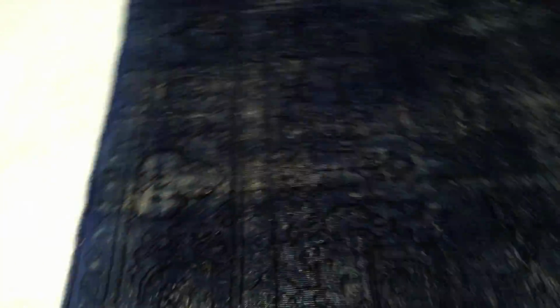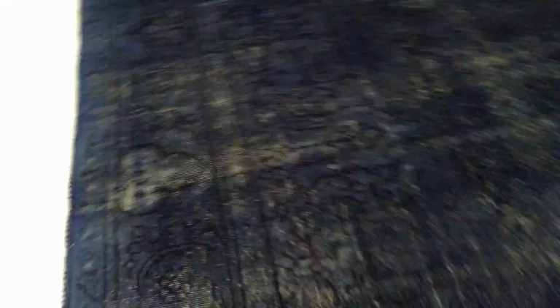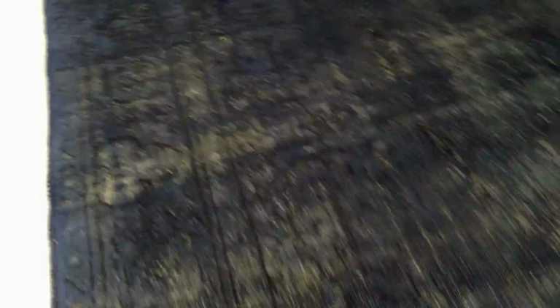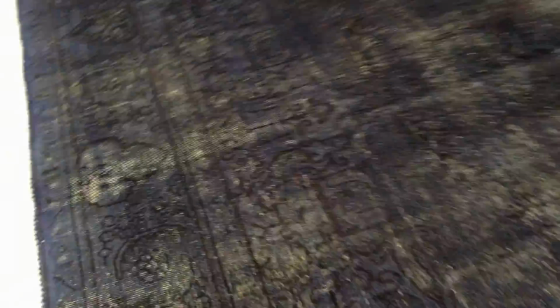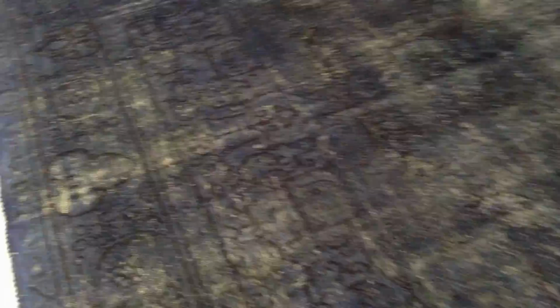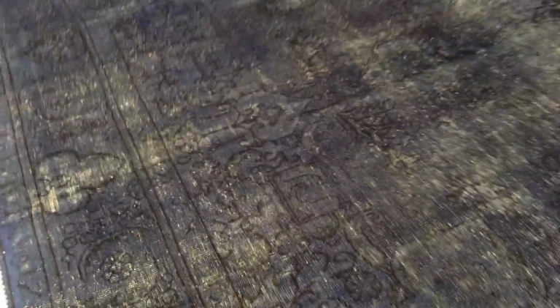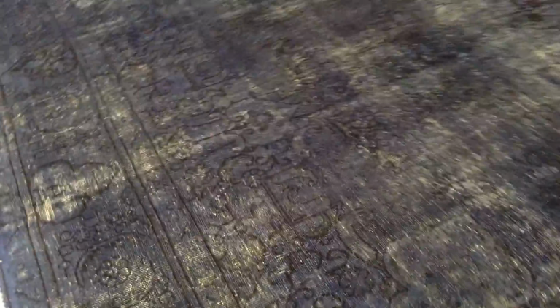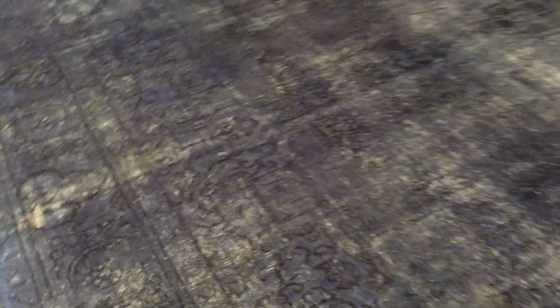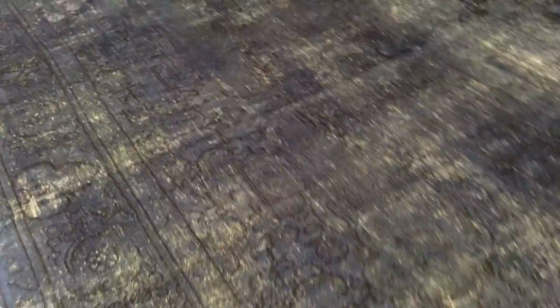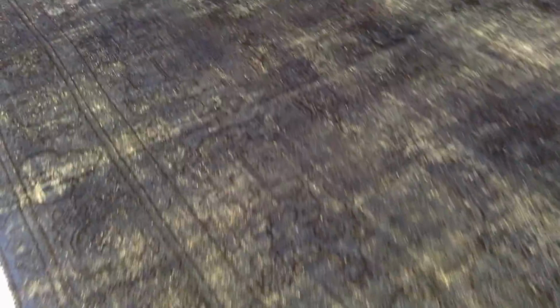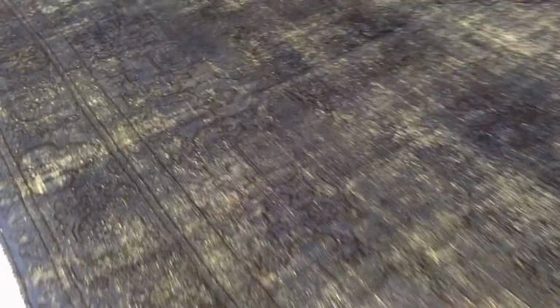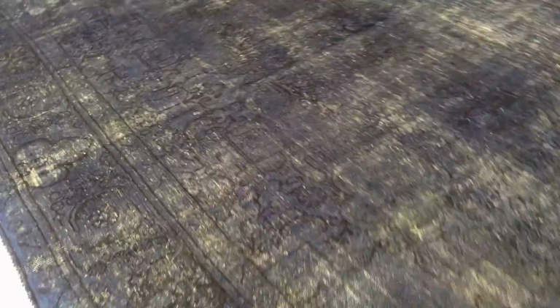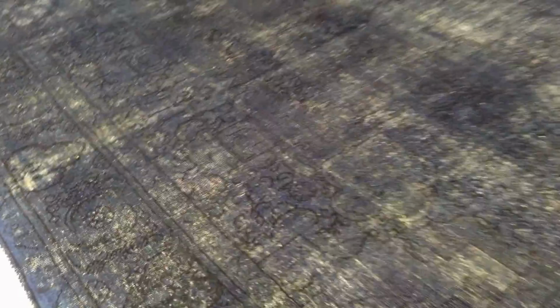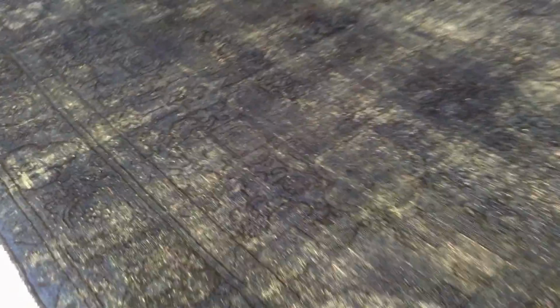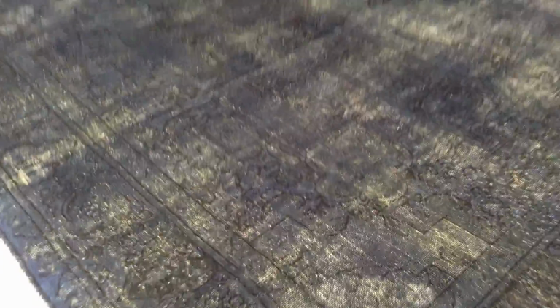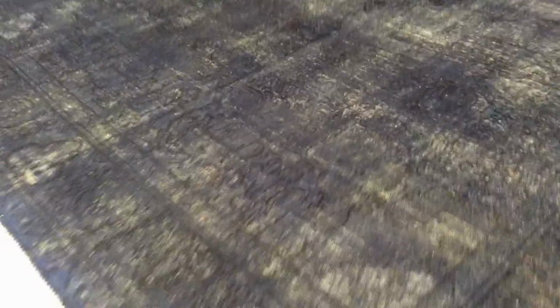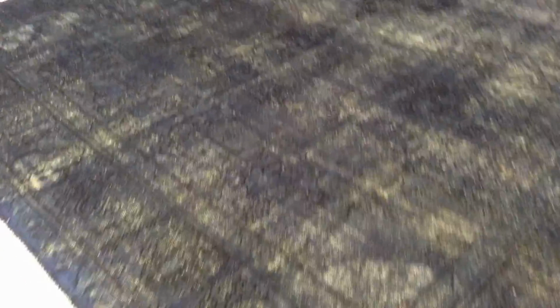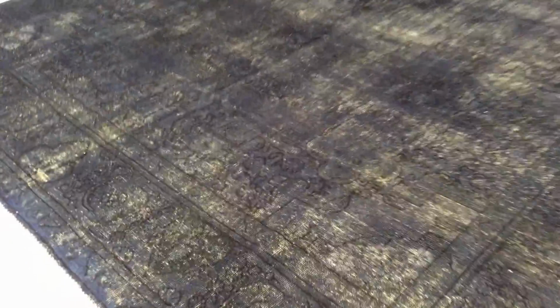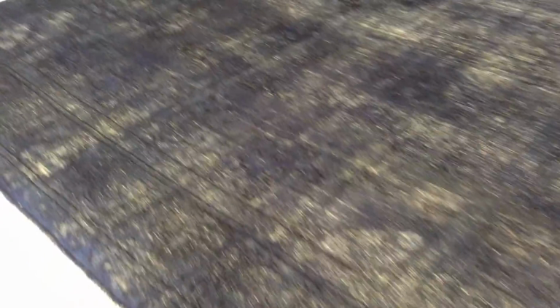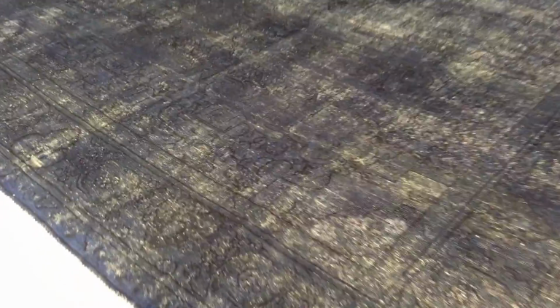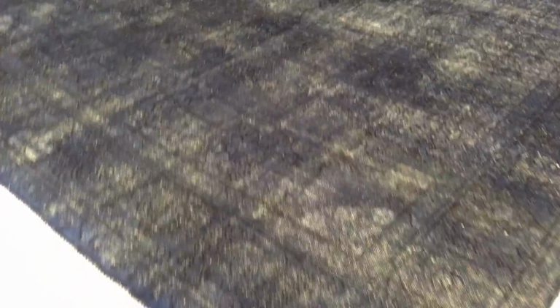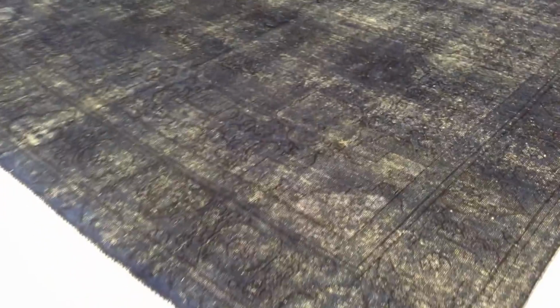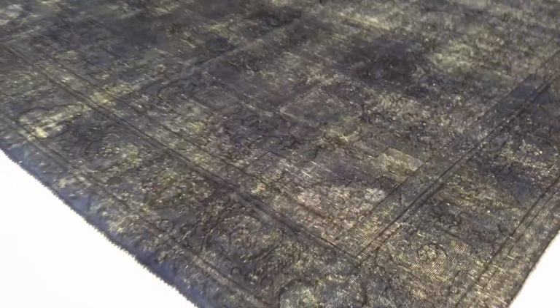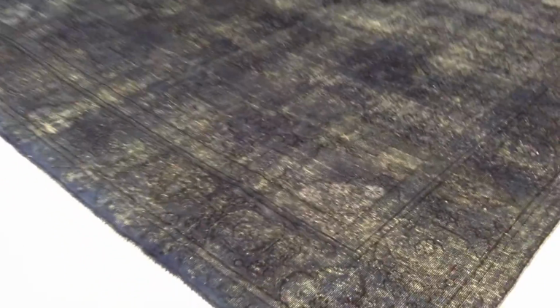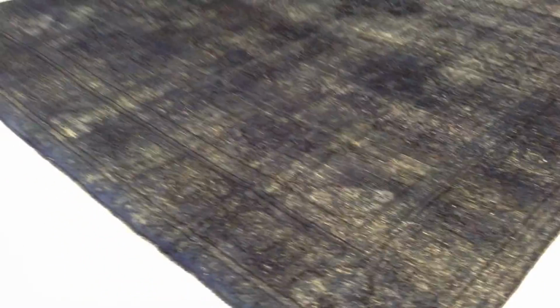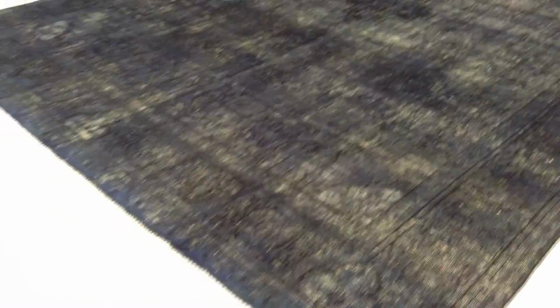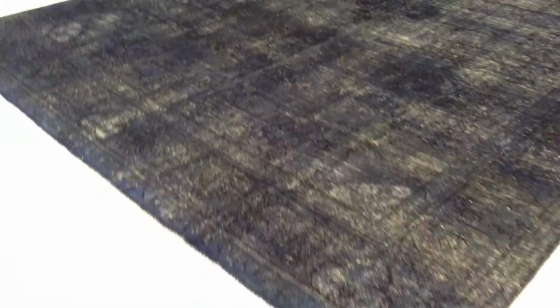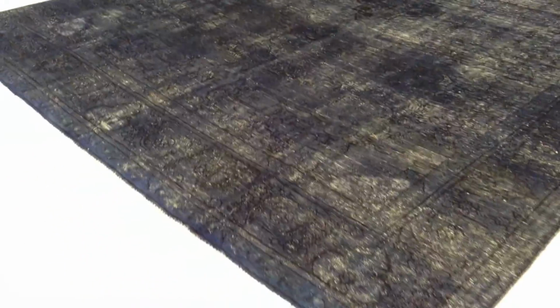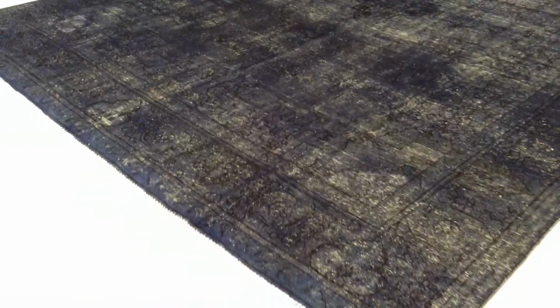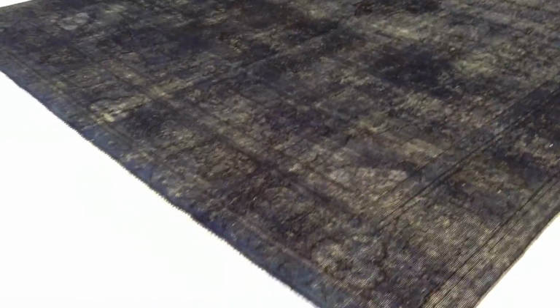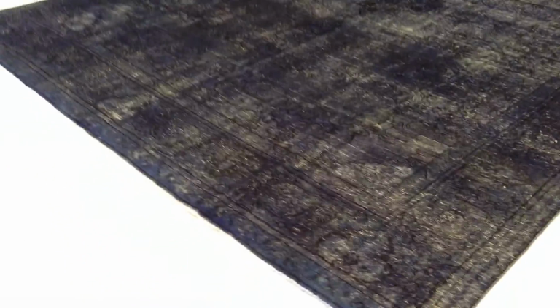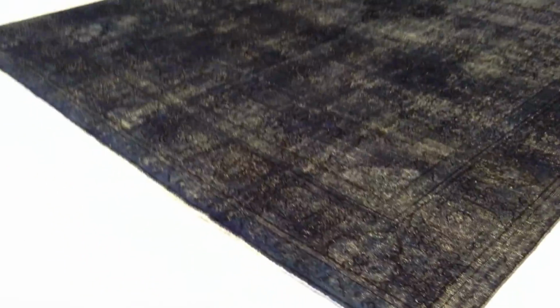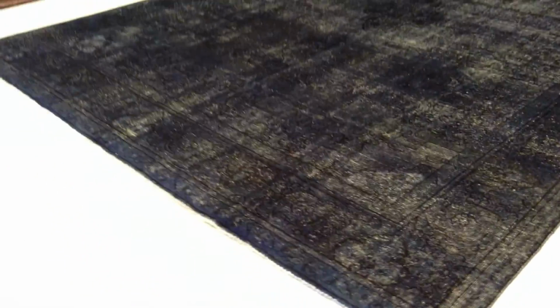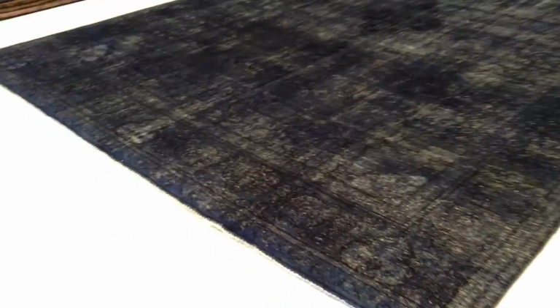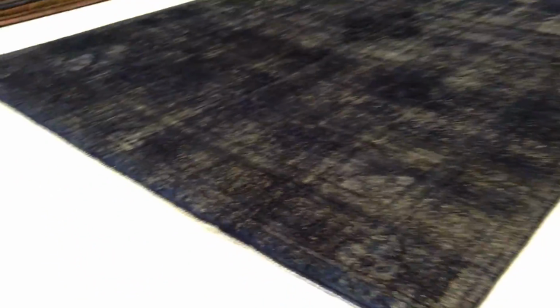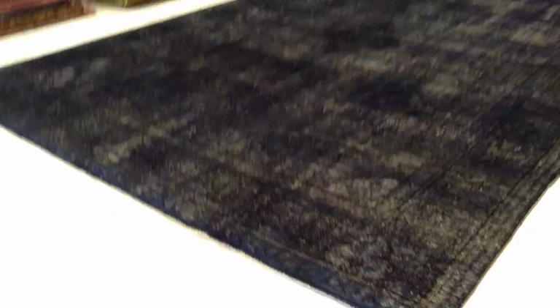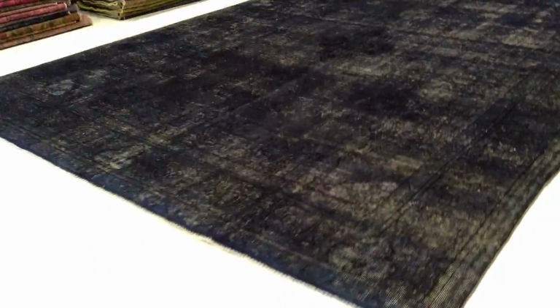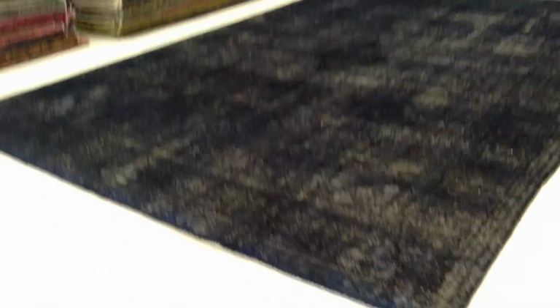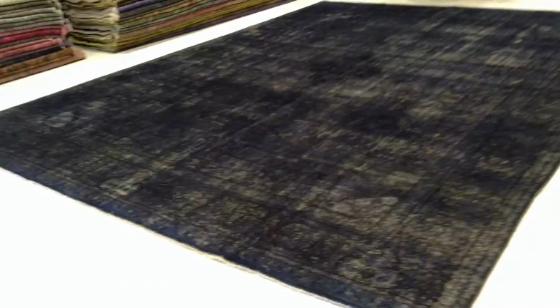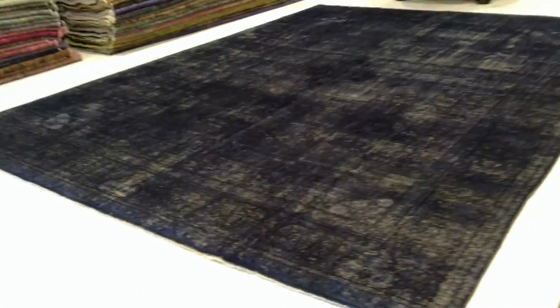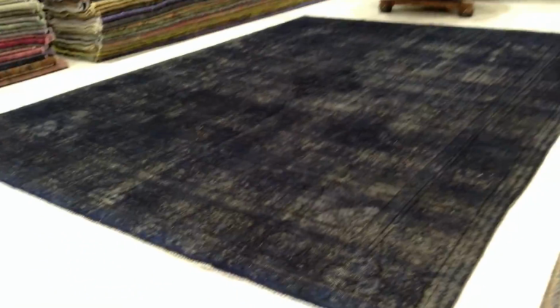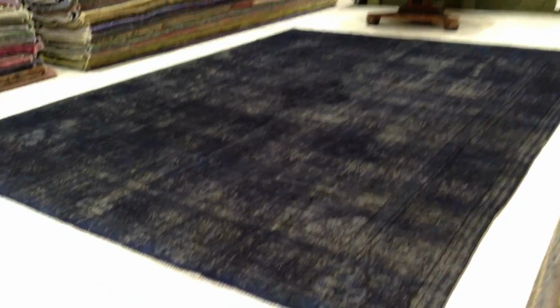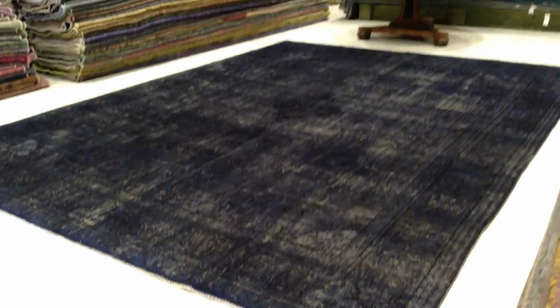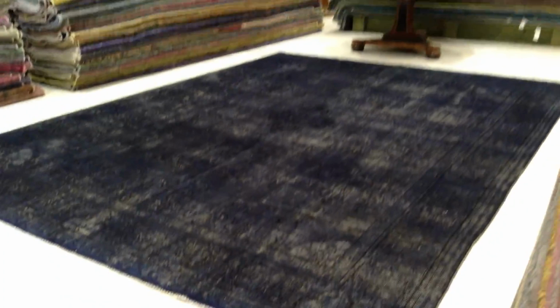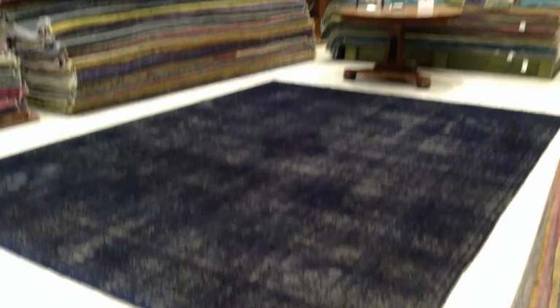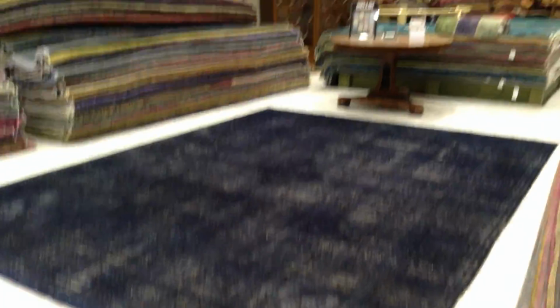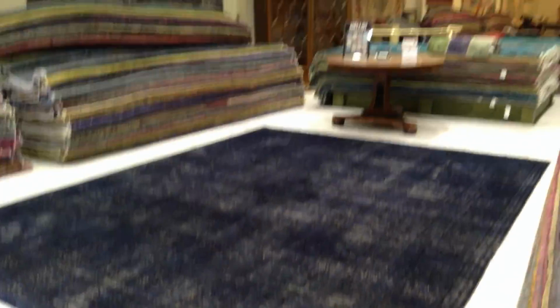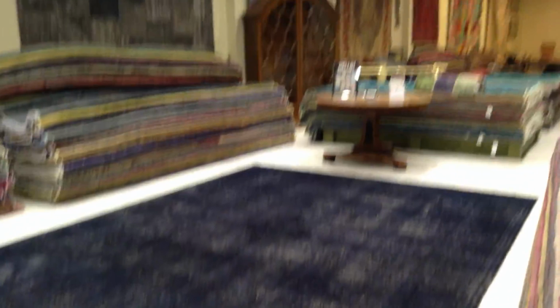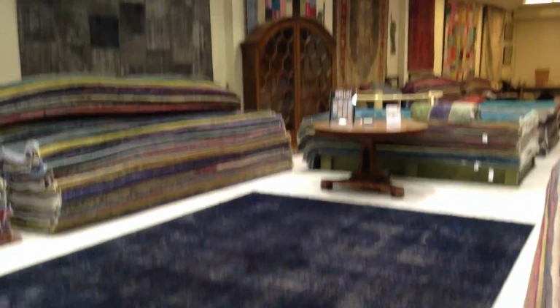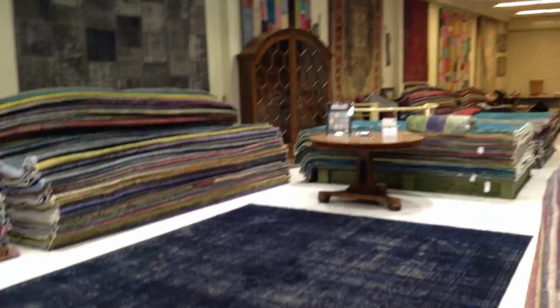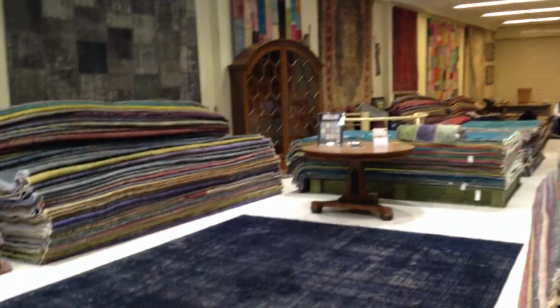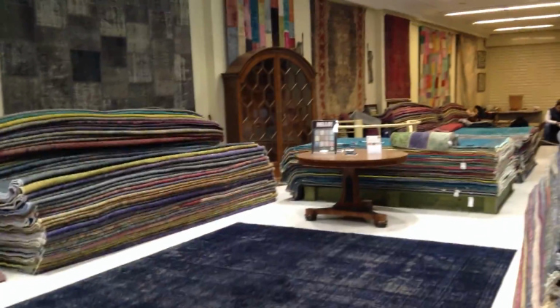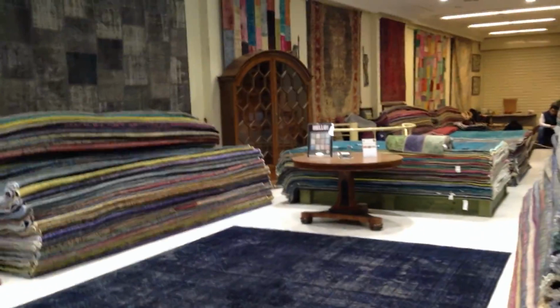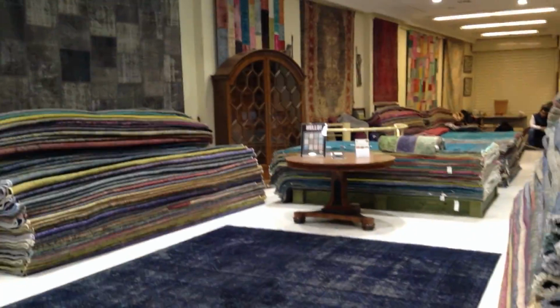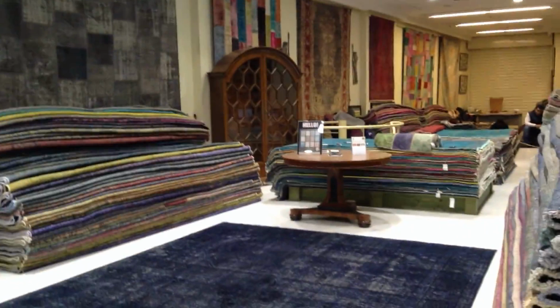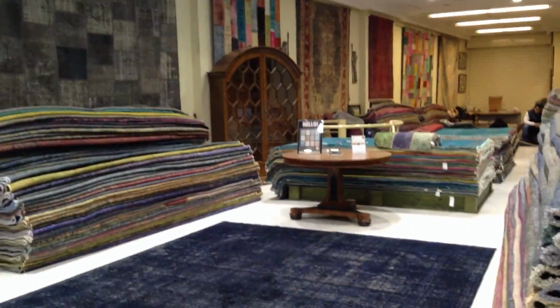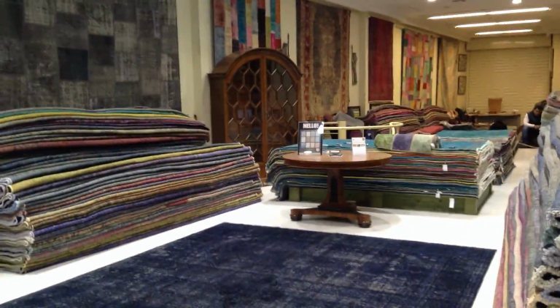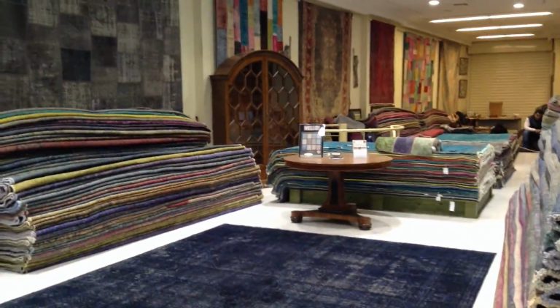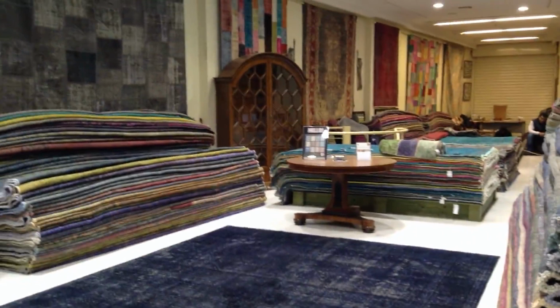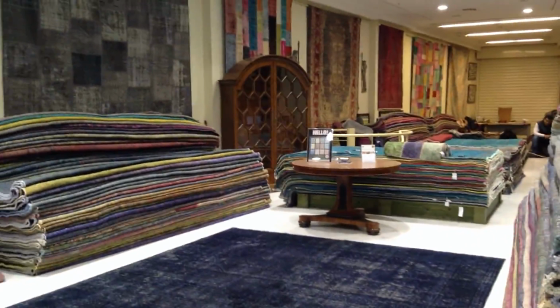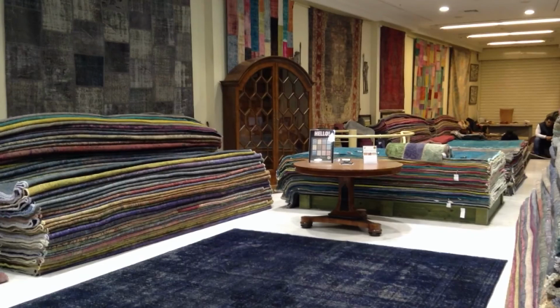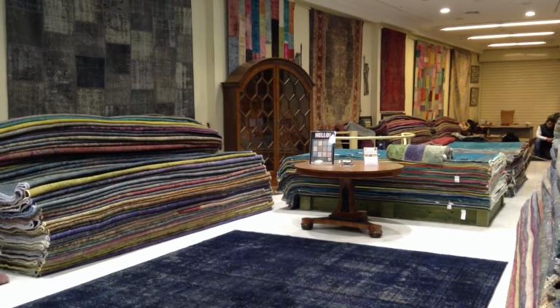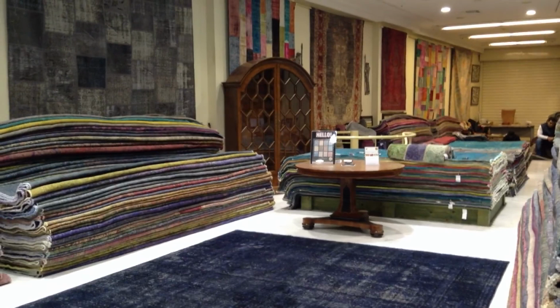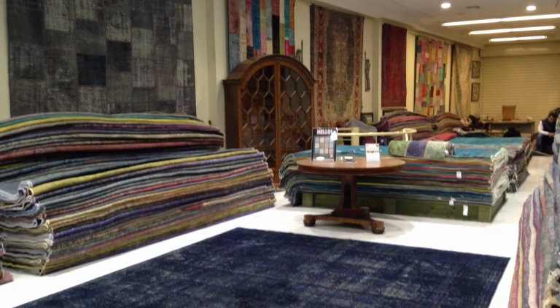If you need any assistance with this carpet or any other carpet in our collection, we're happy to assist you in any way we can.